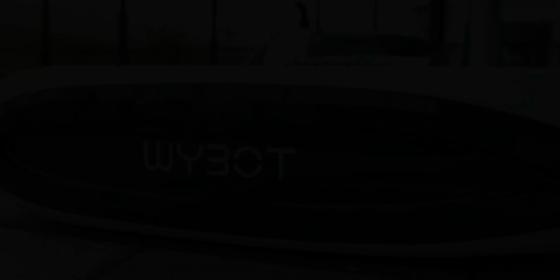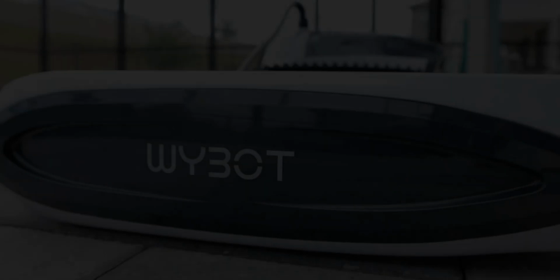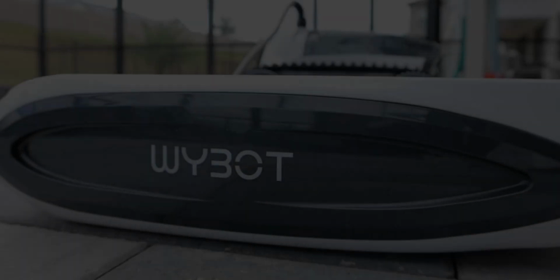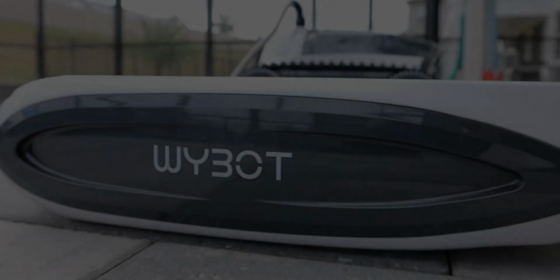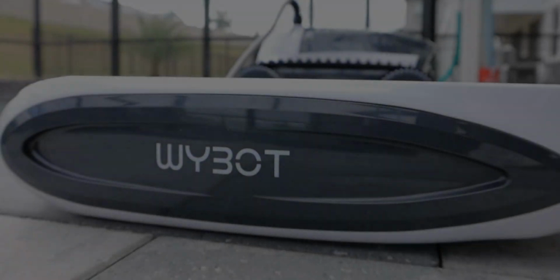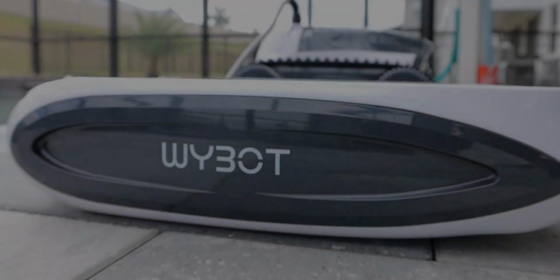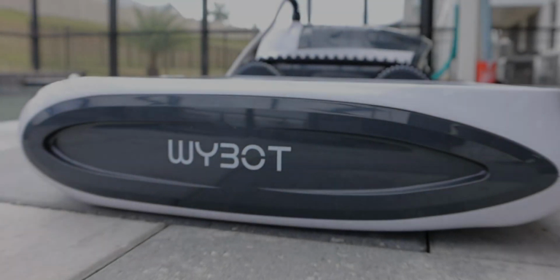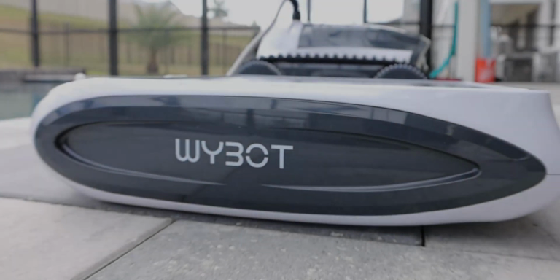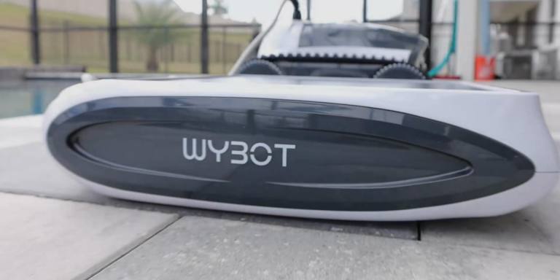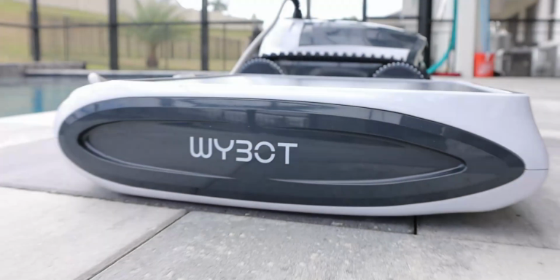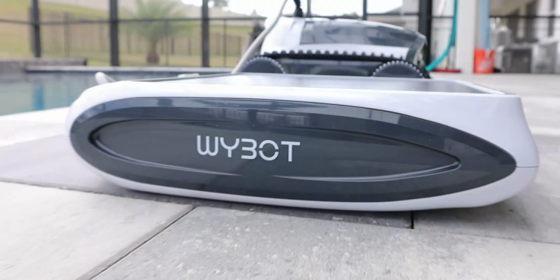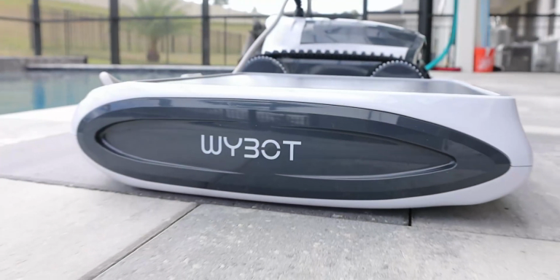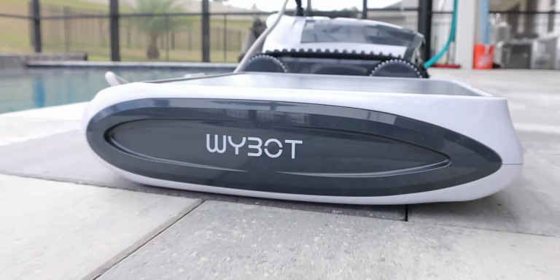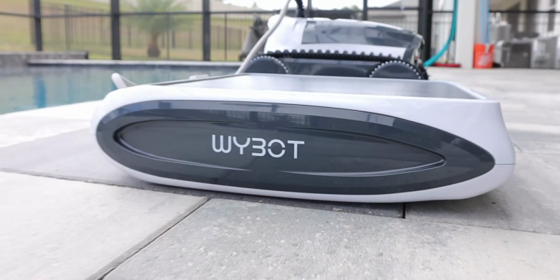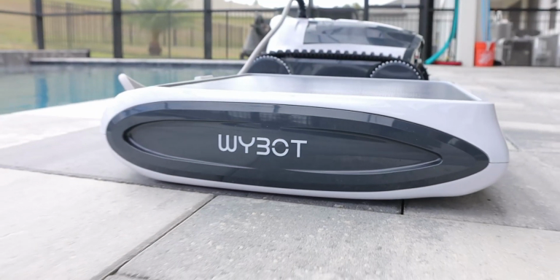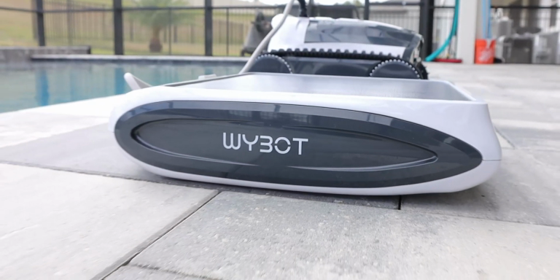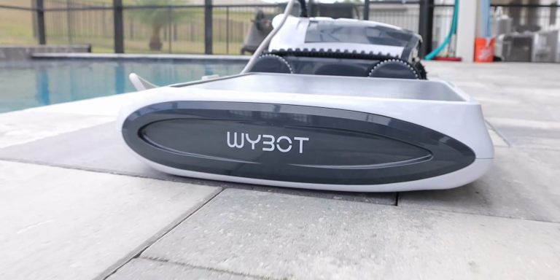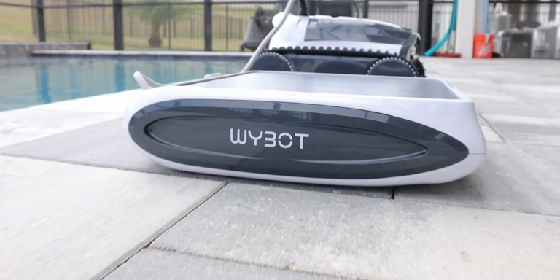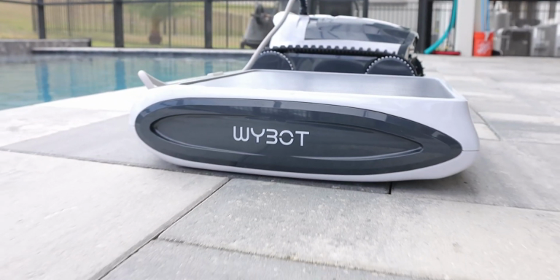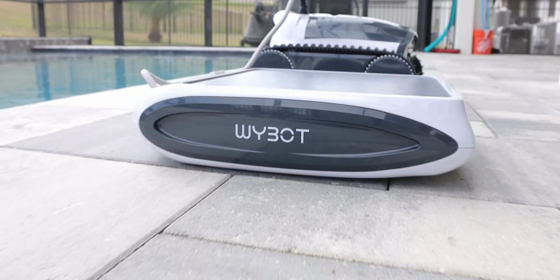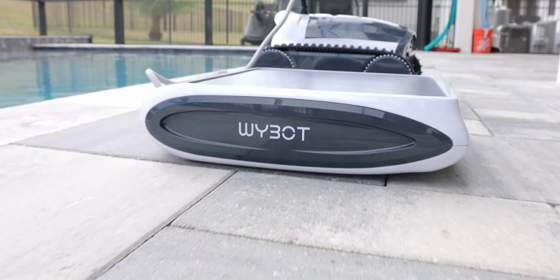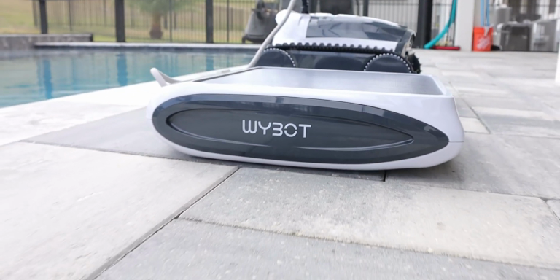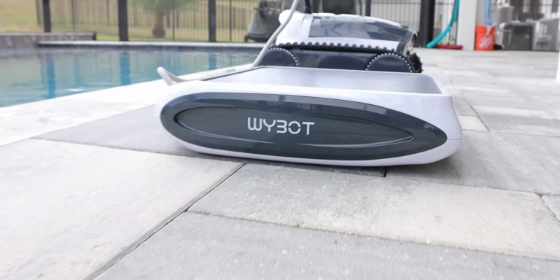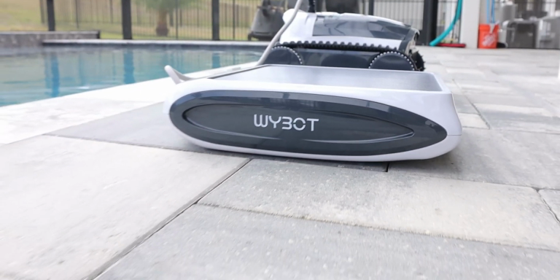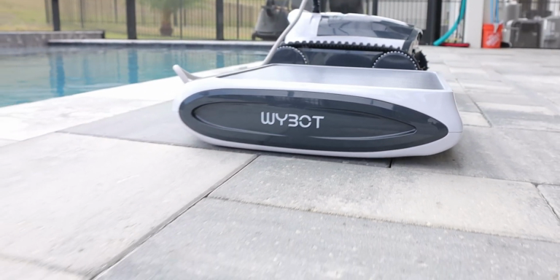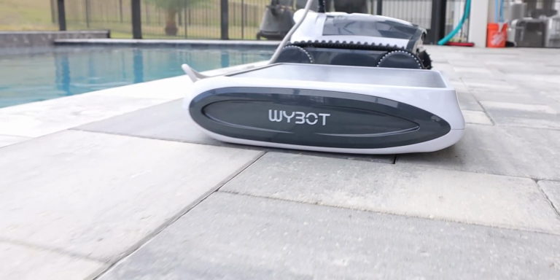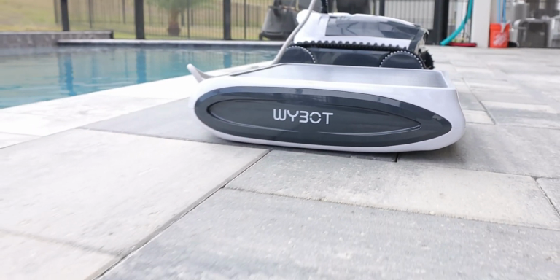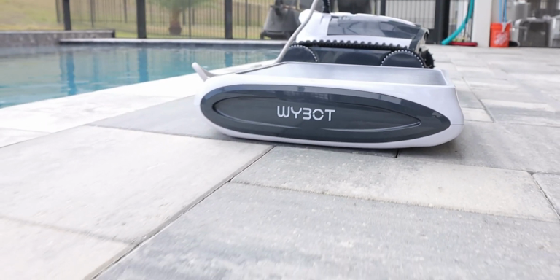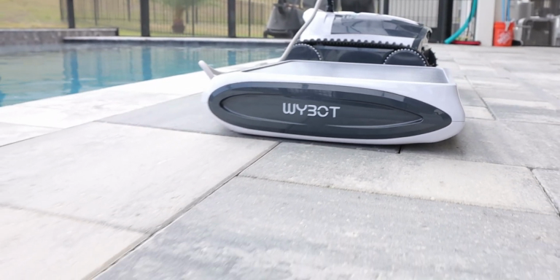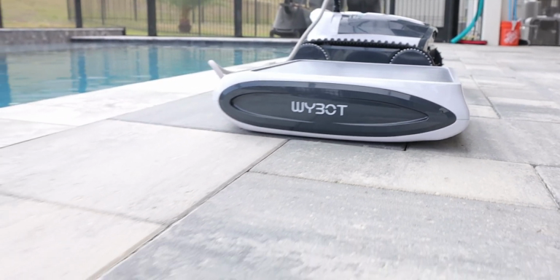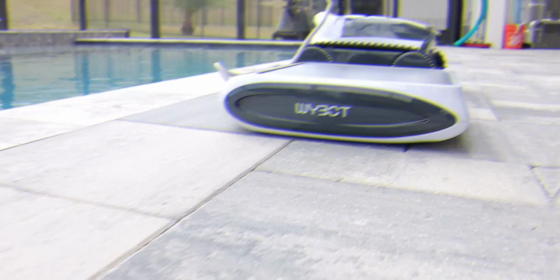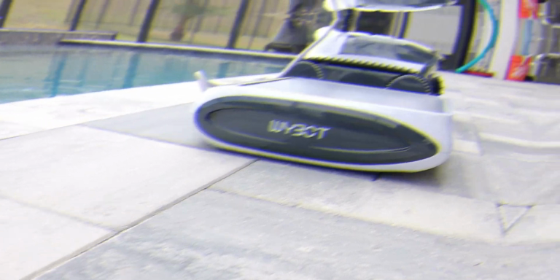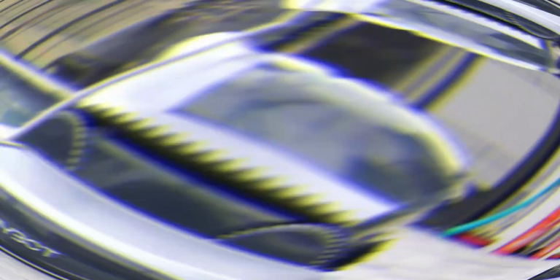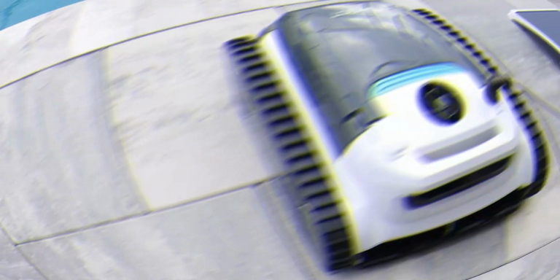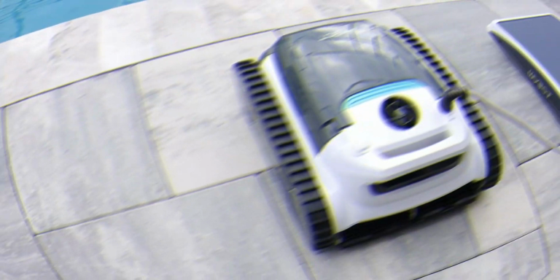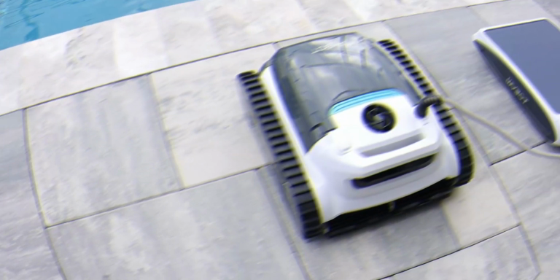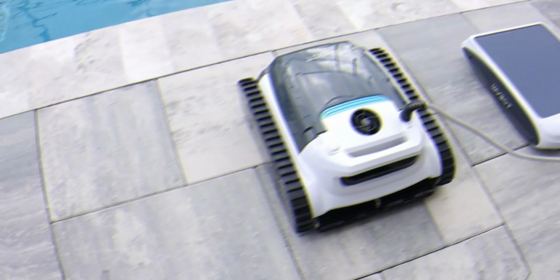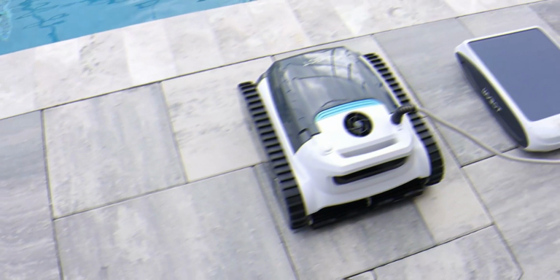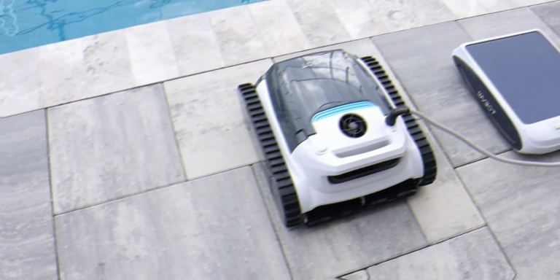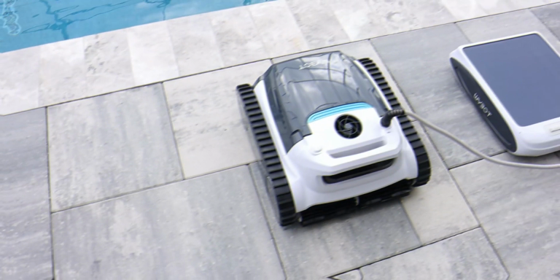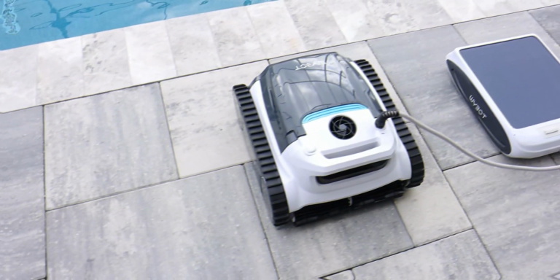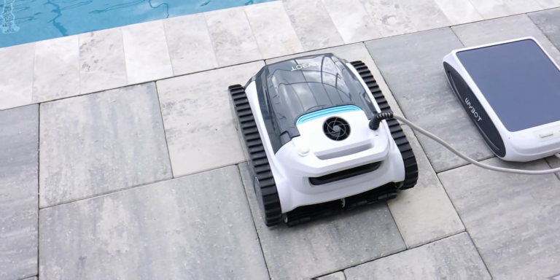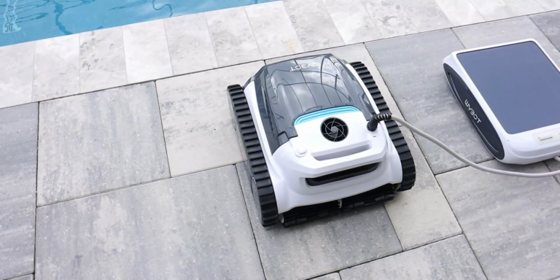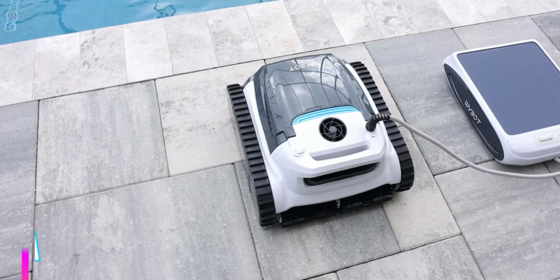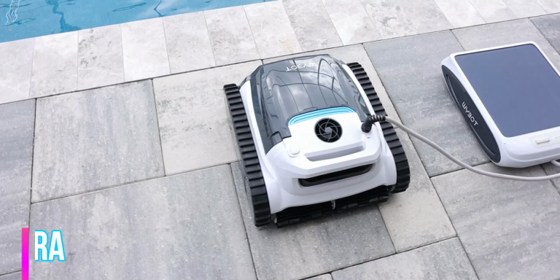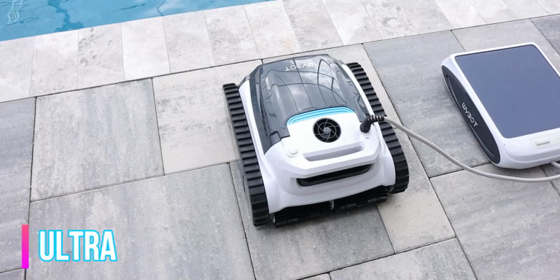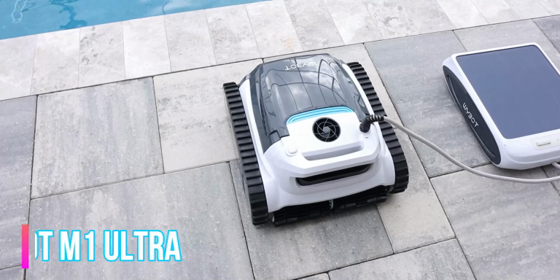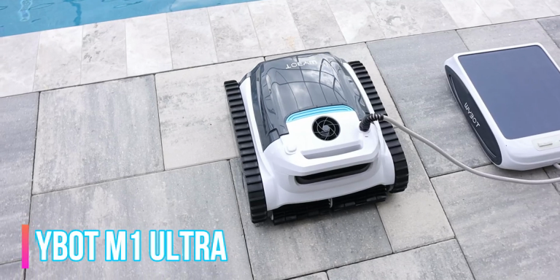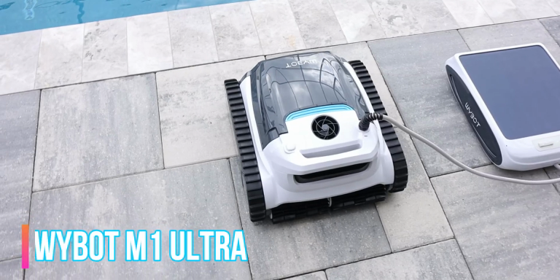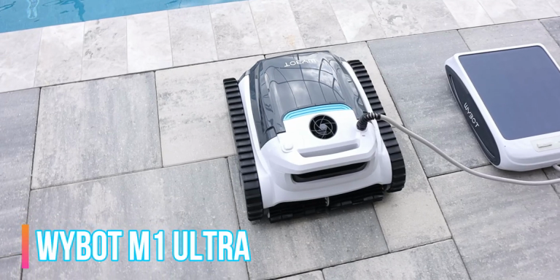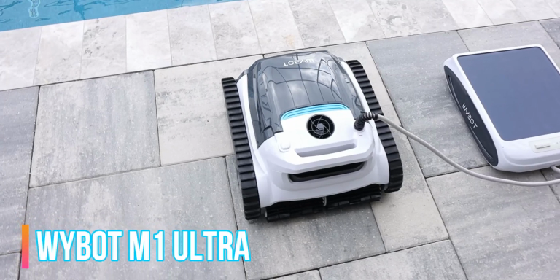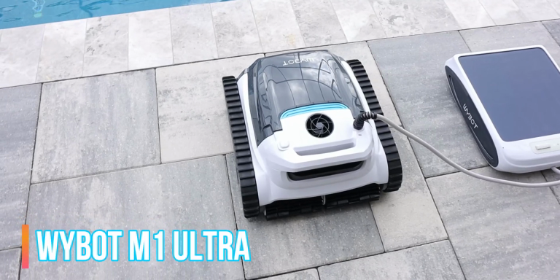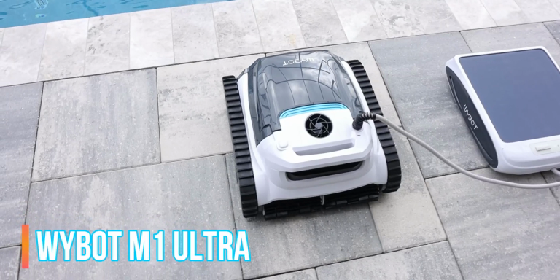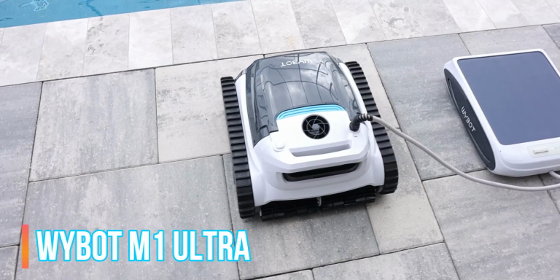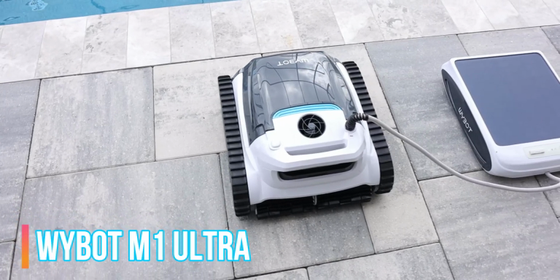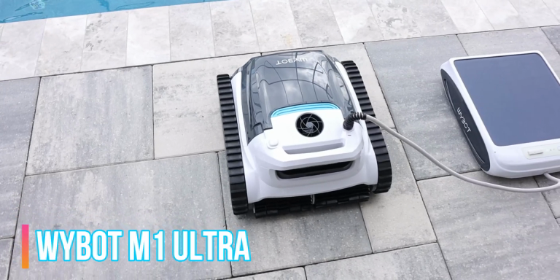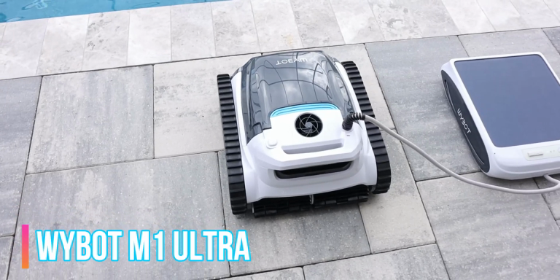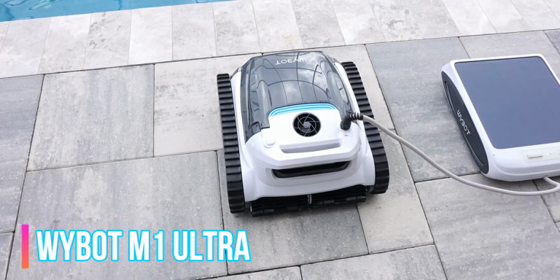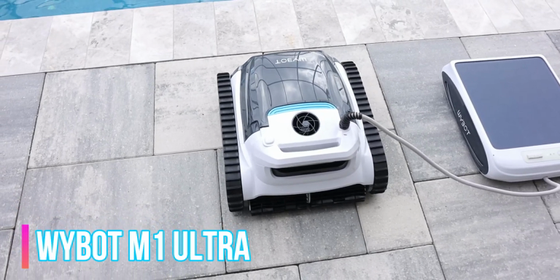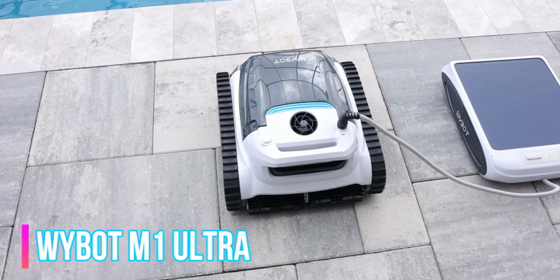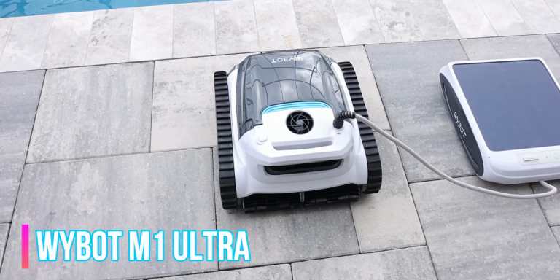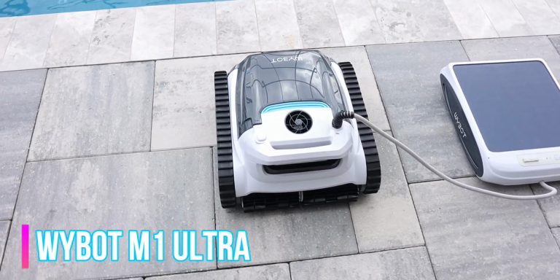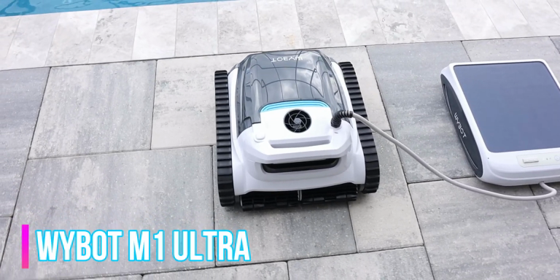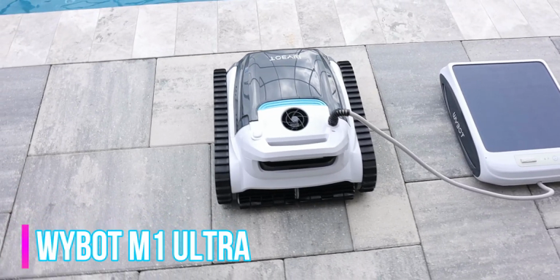Welcome back everyone, Triple M here. Today we're taking a look at Y-Bot's new flagship pool cleaning robot. This is the M1 Ultra.